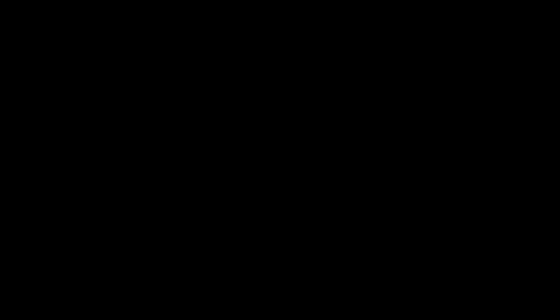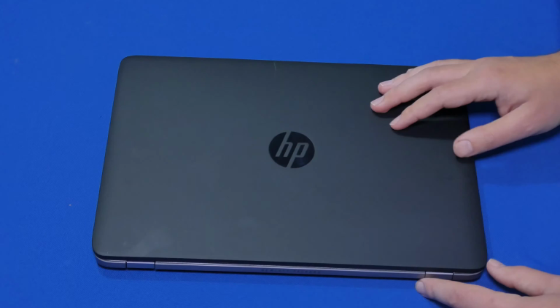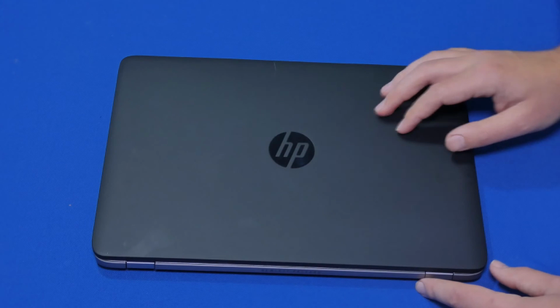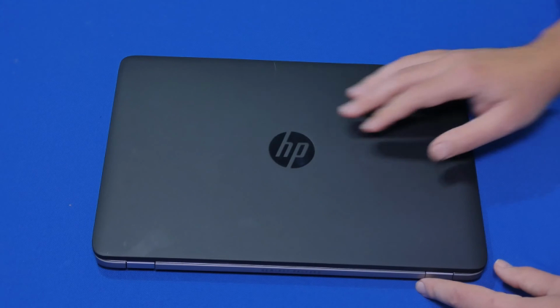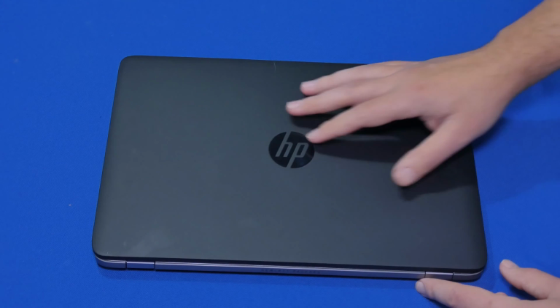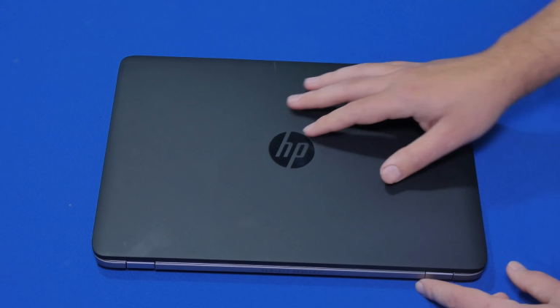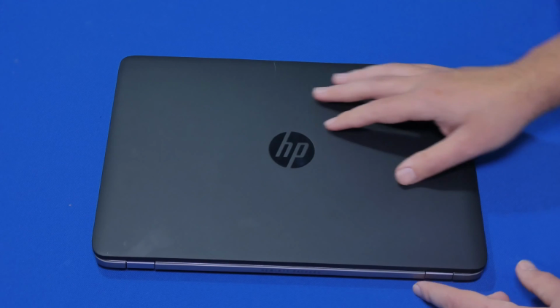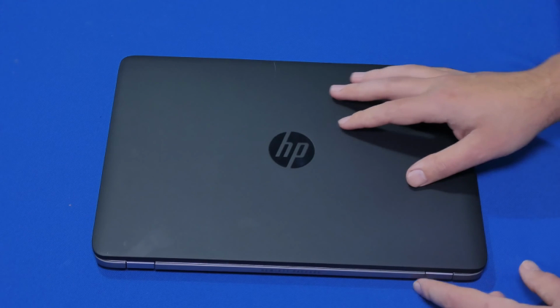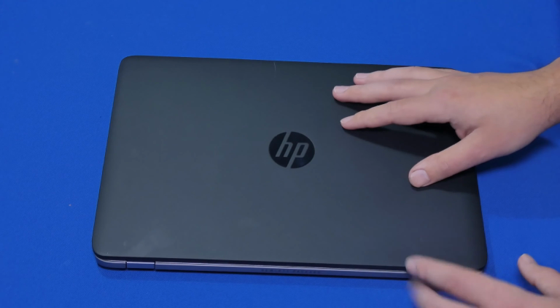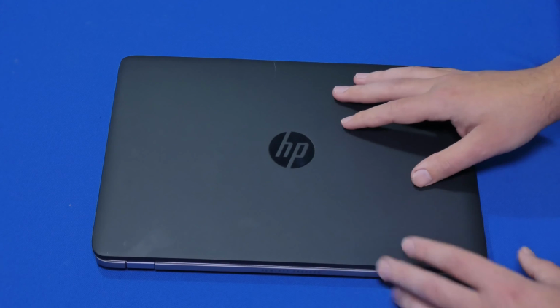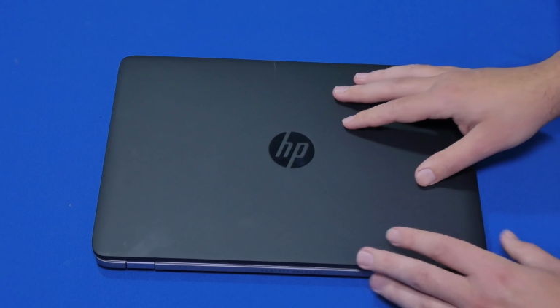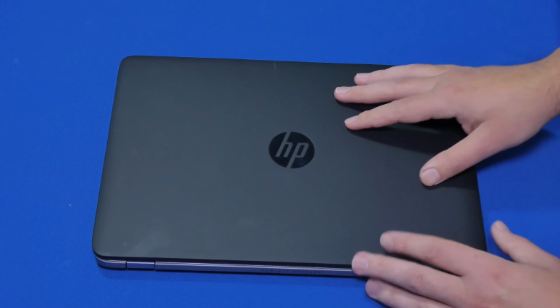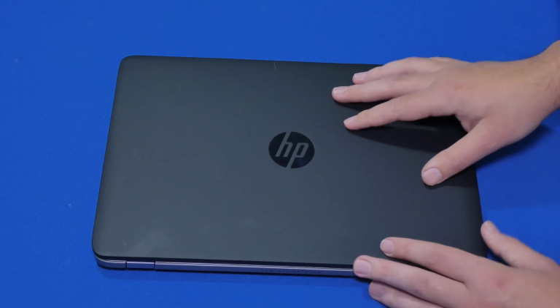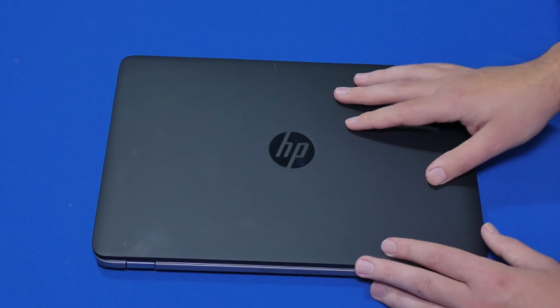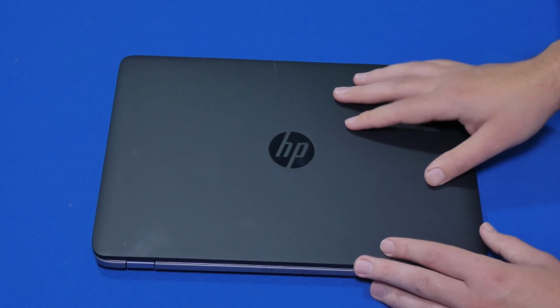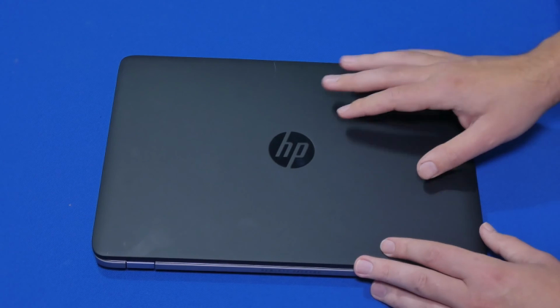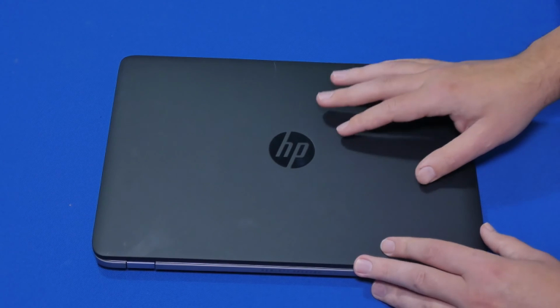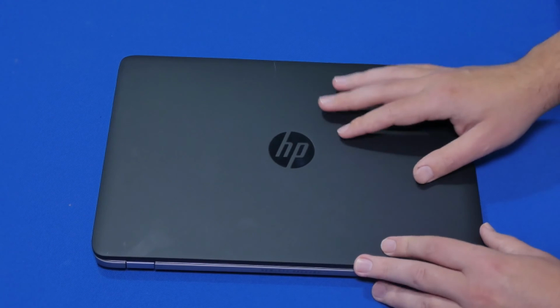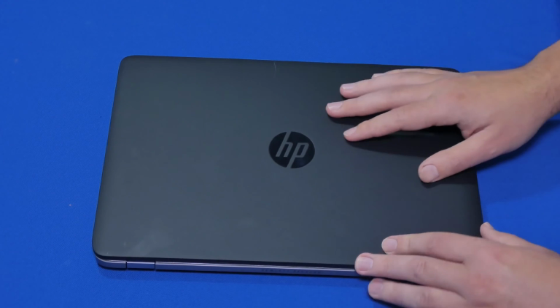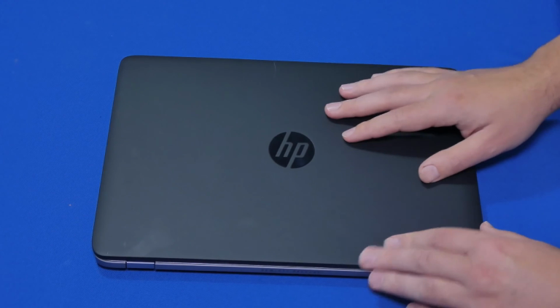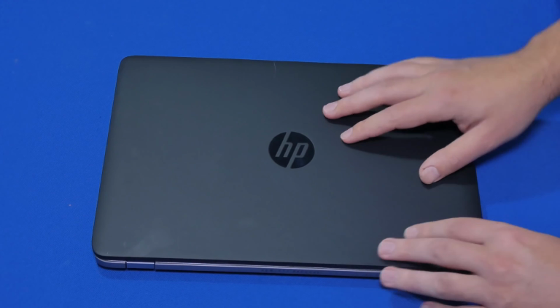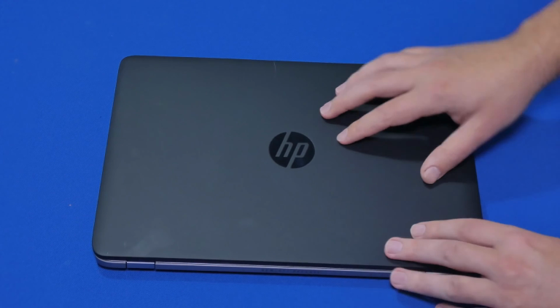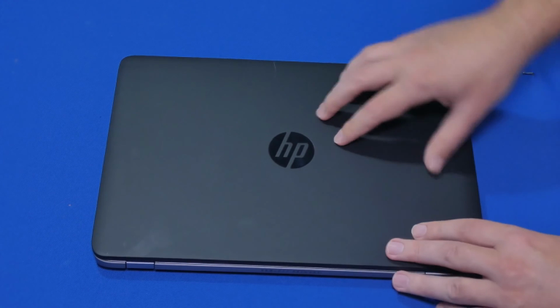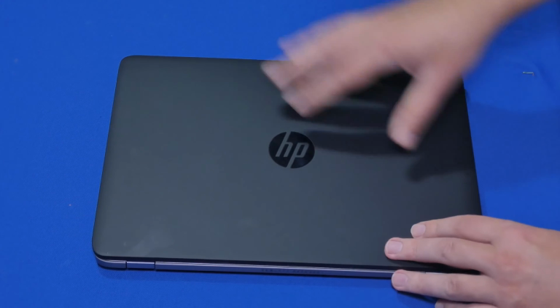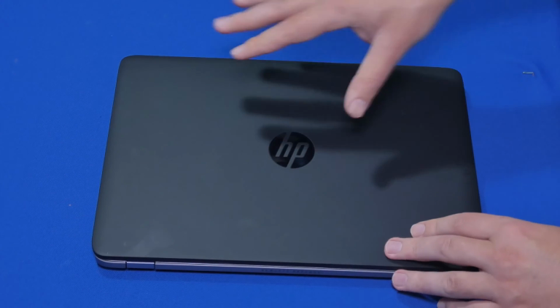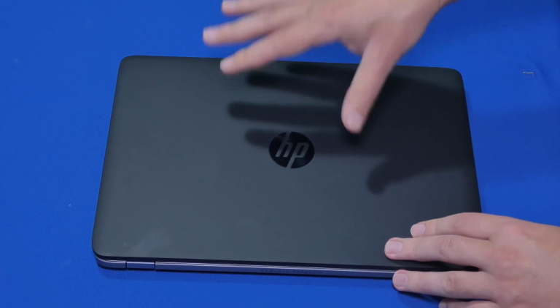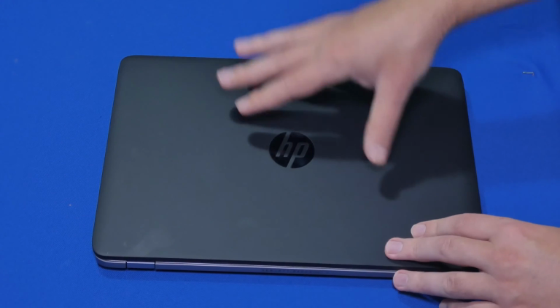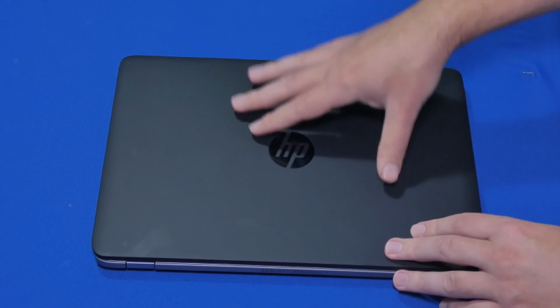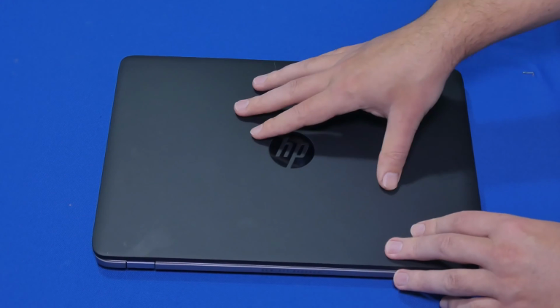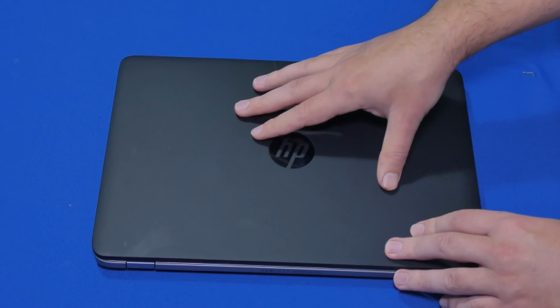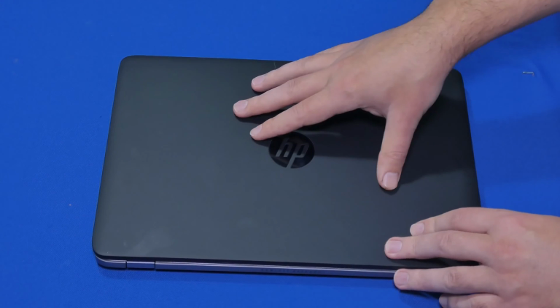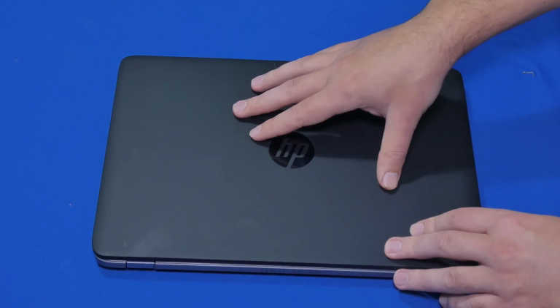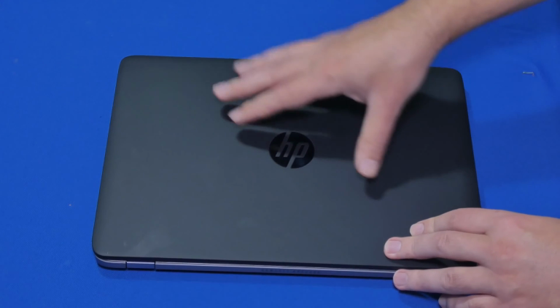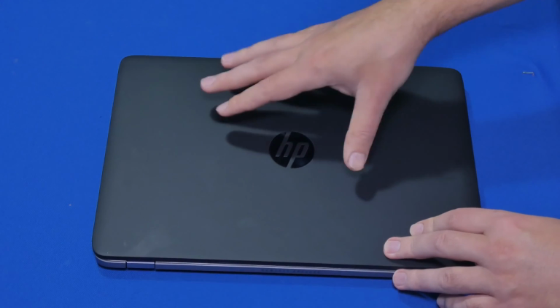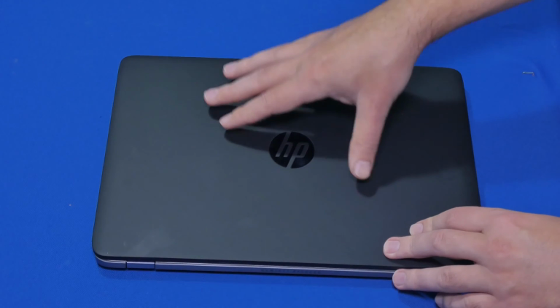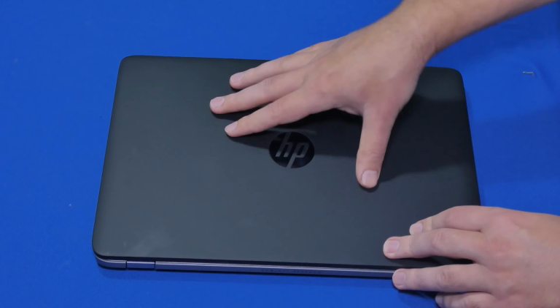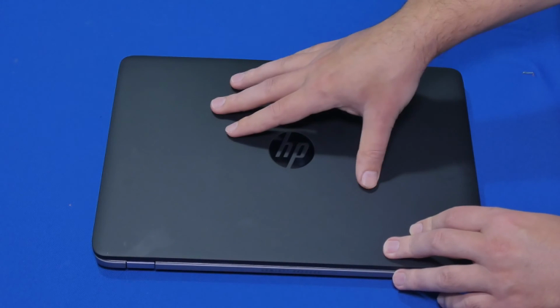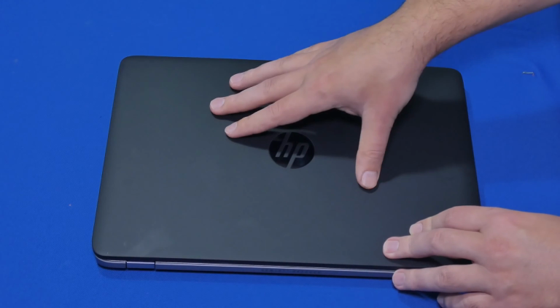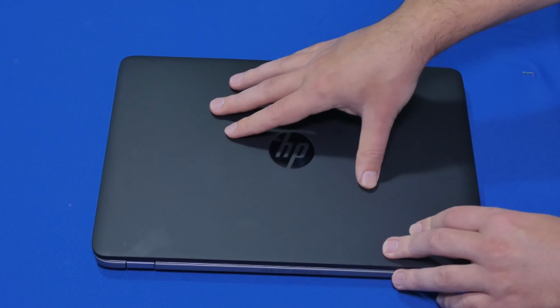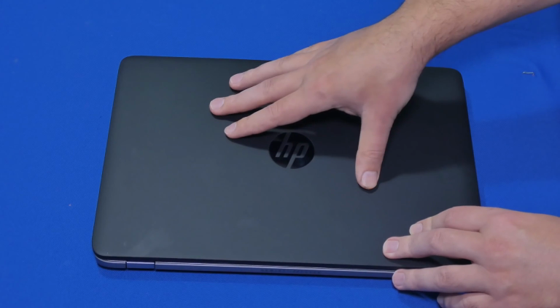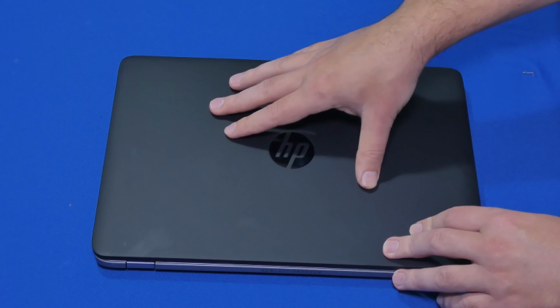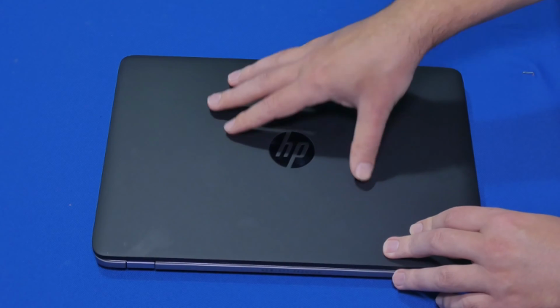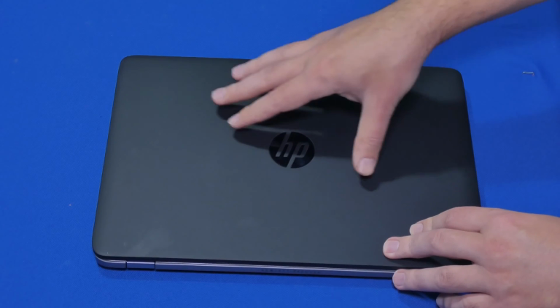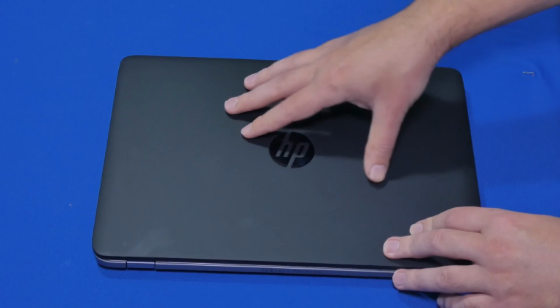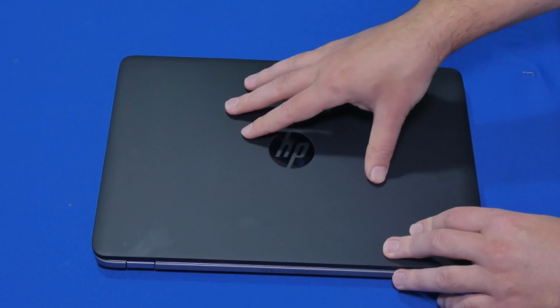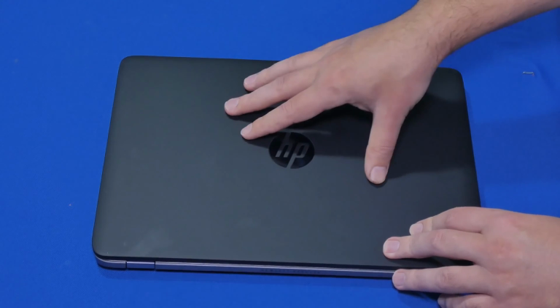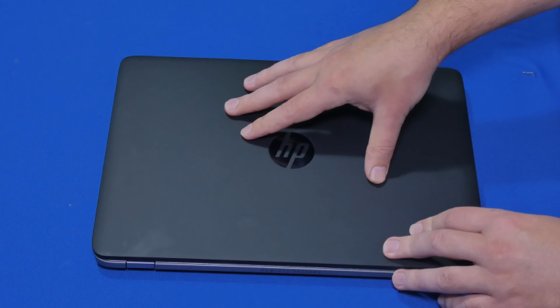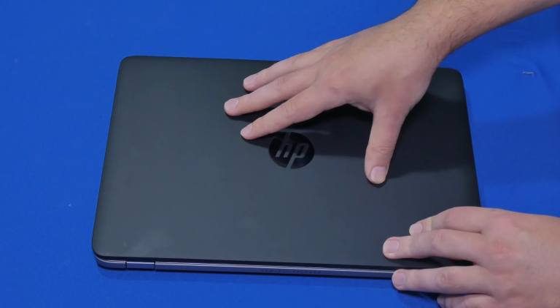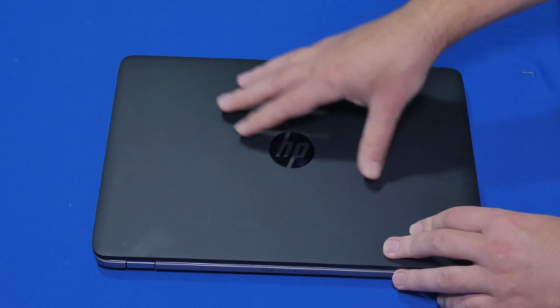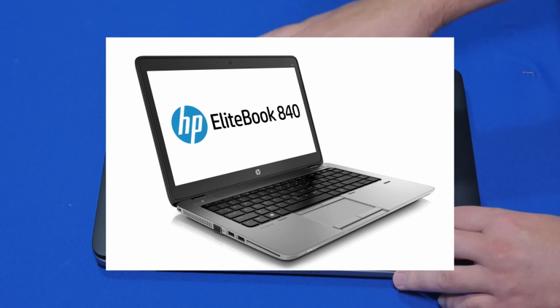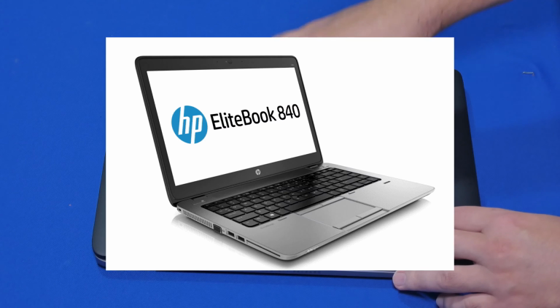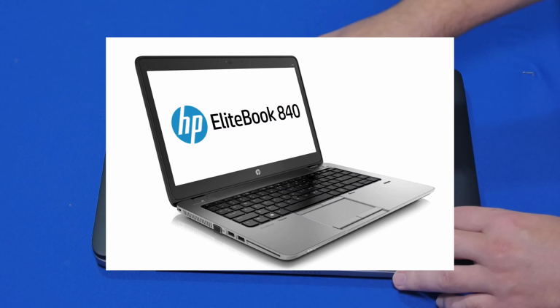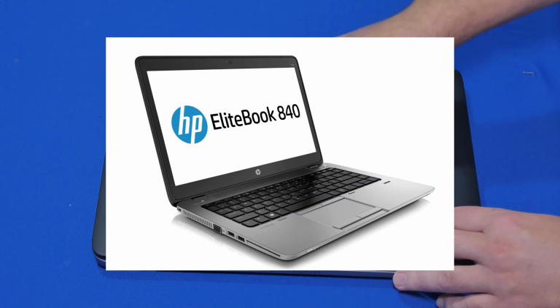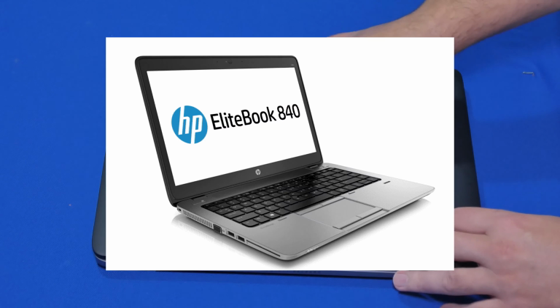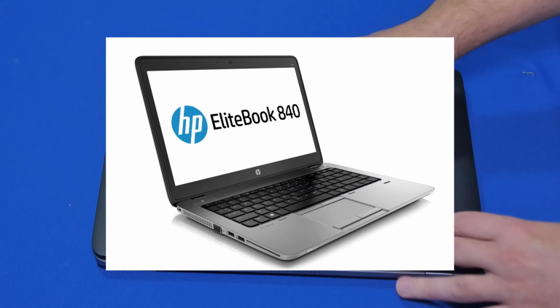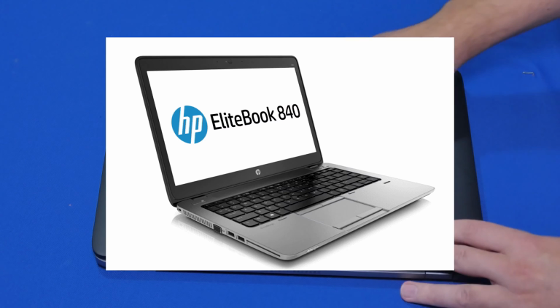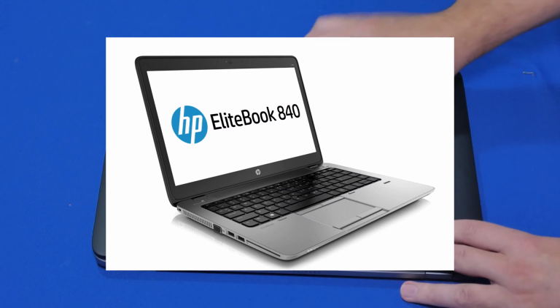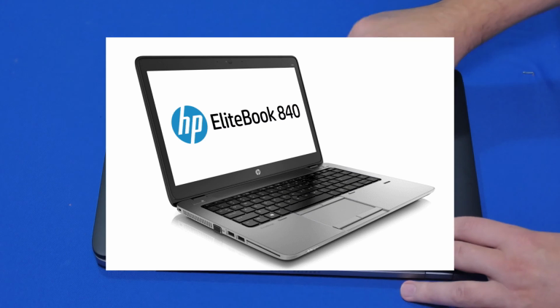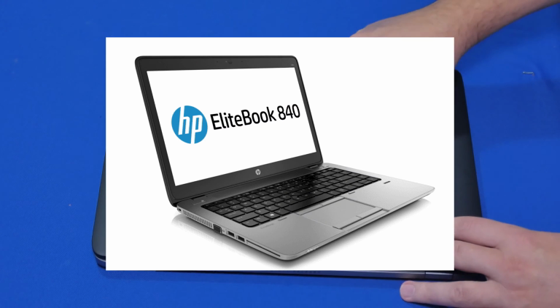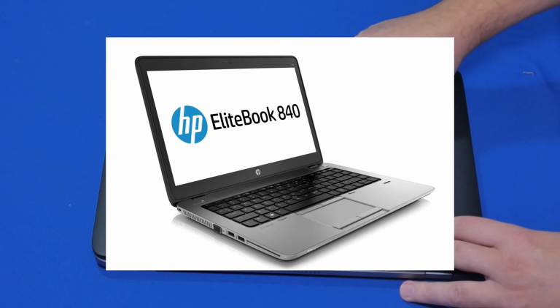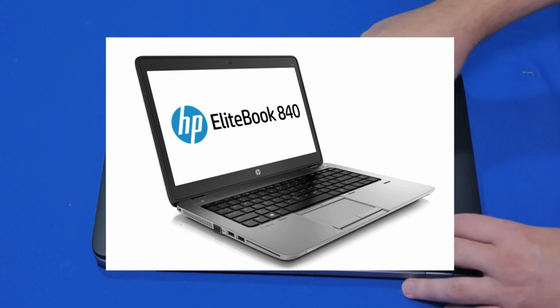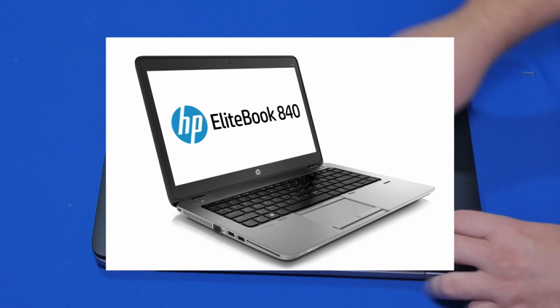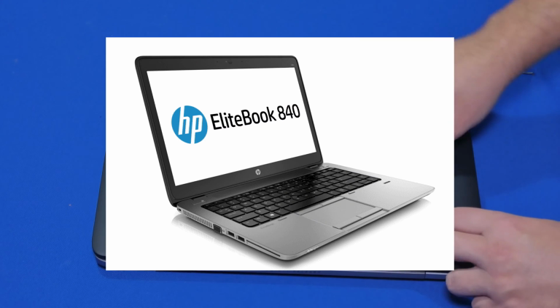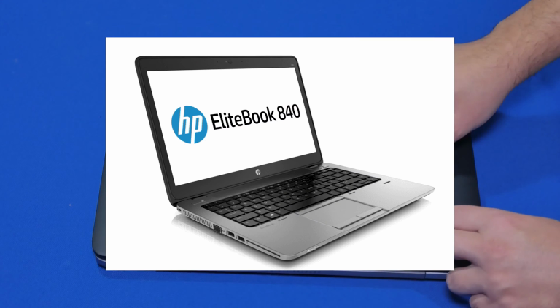Hello my friends, my name is Ervin, also known as Kobo Man, and this is the 840 G1 laptop by HP.